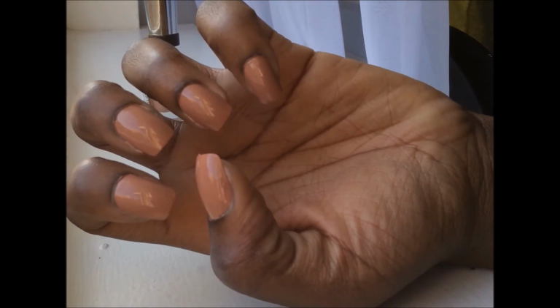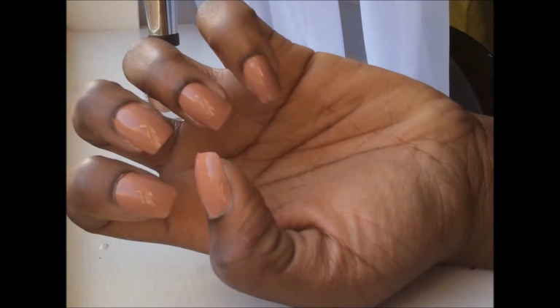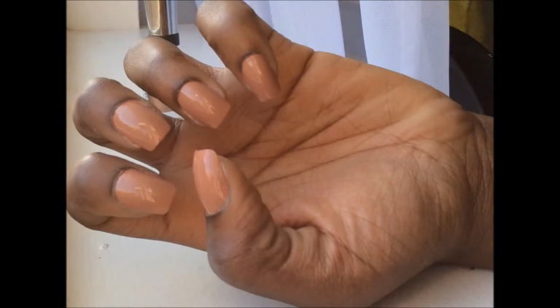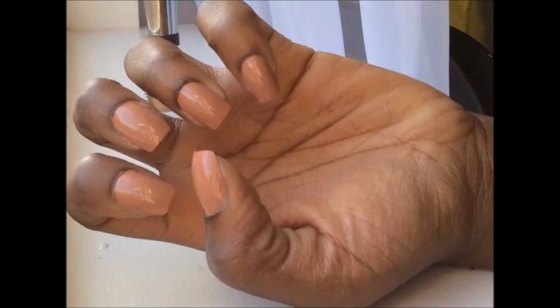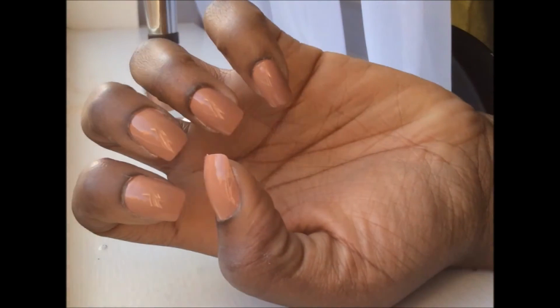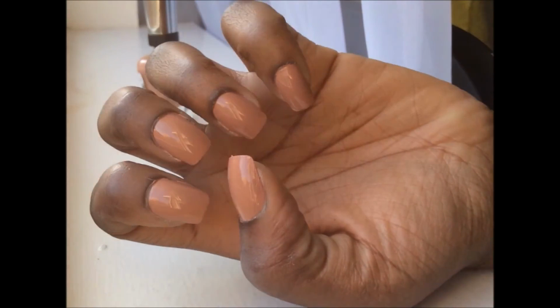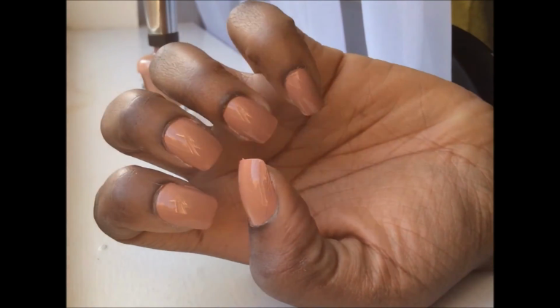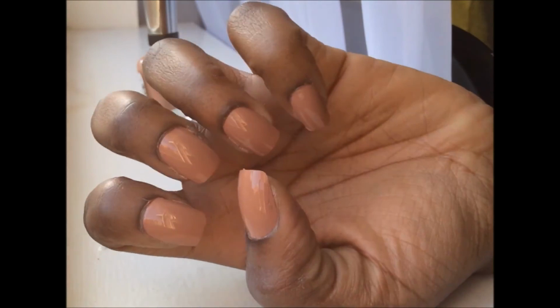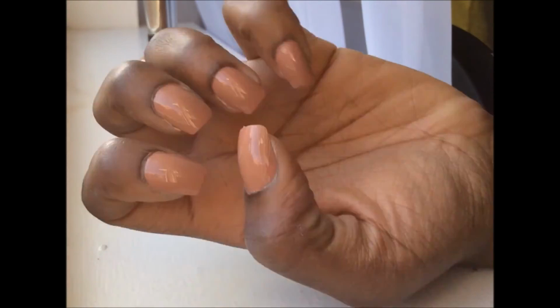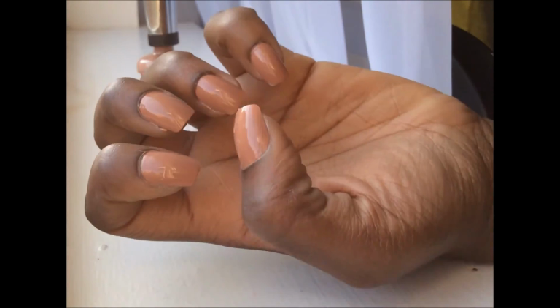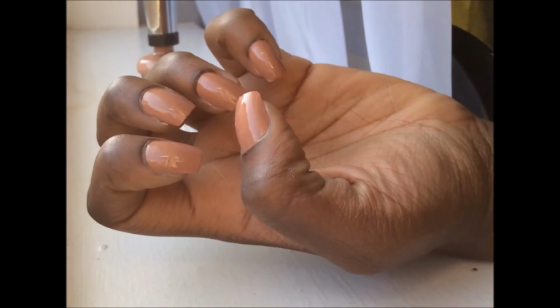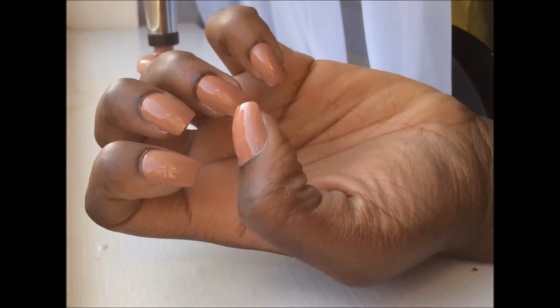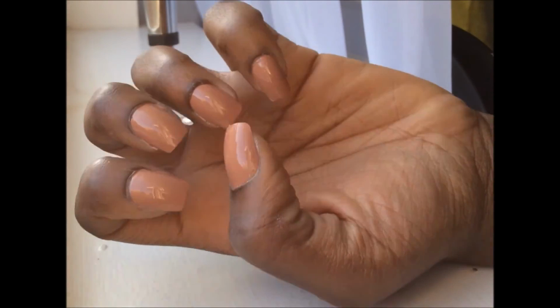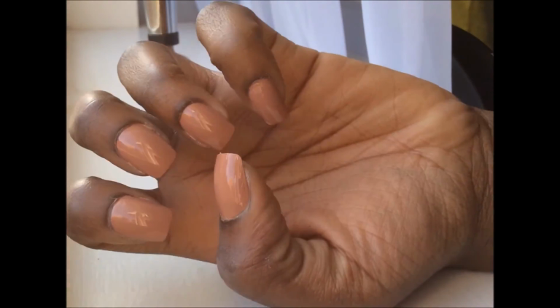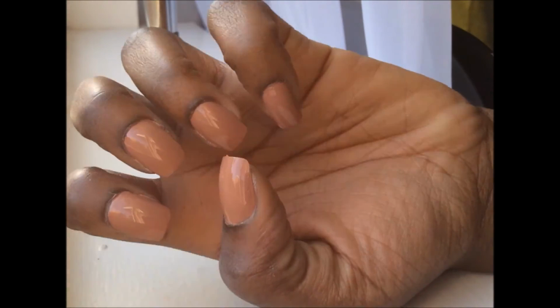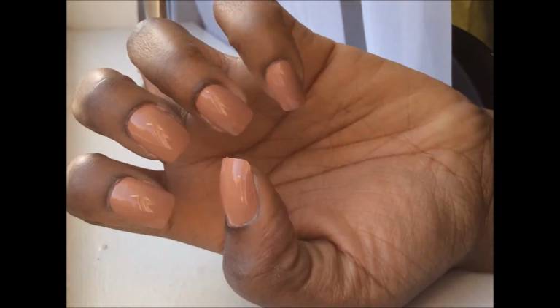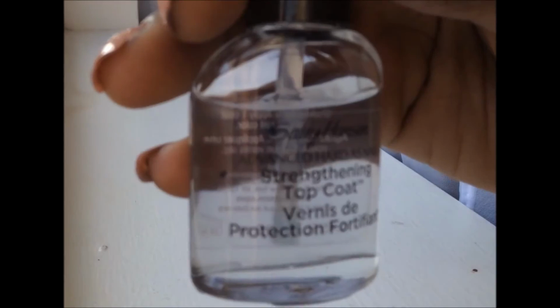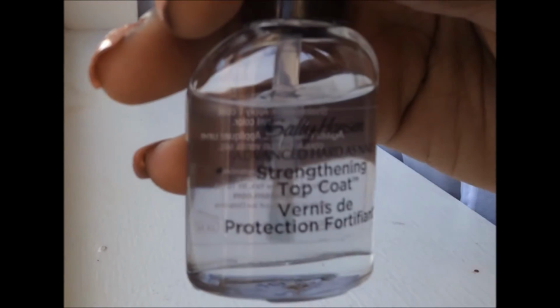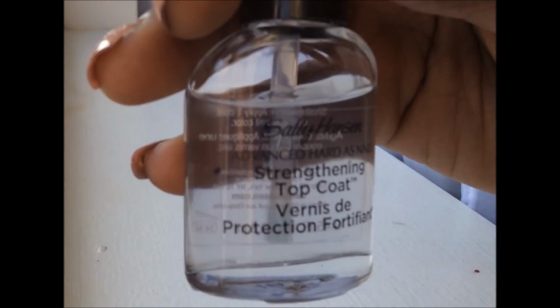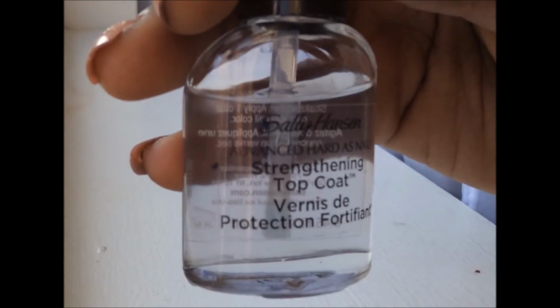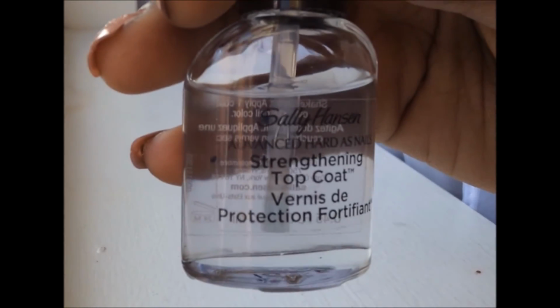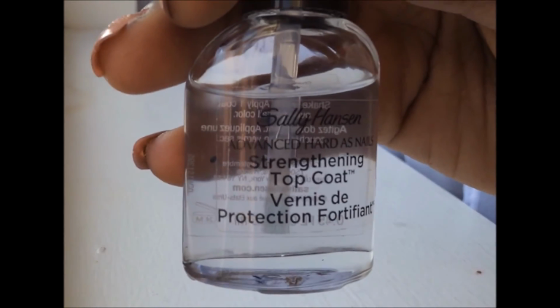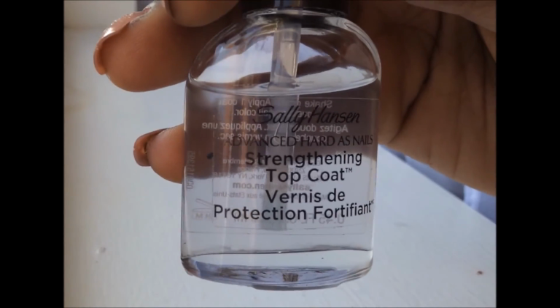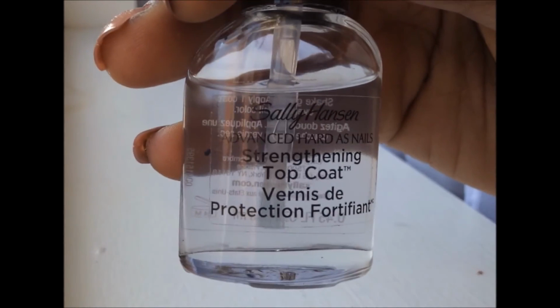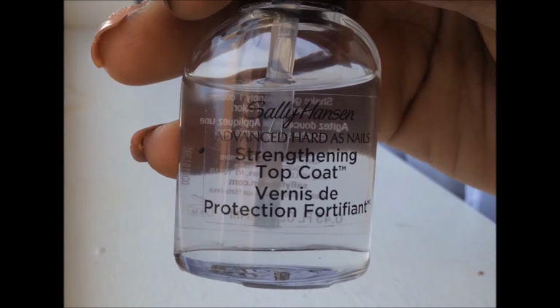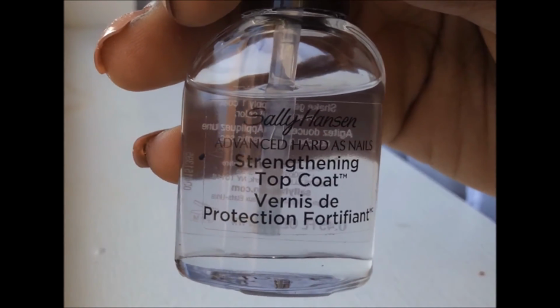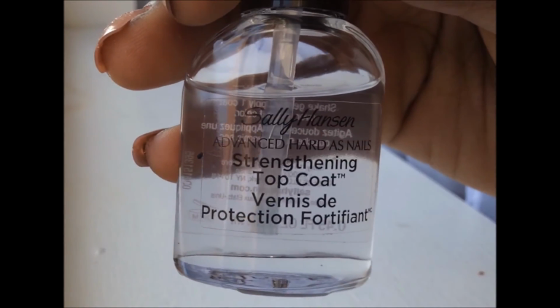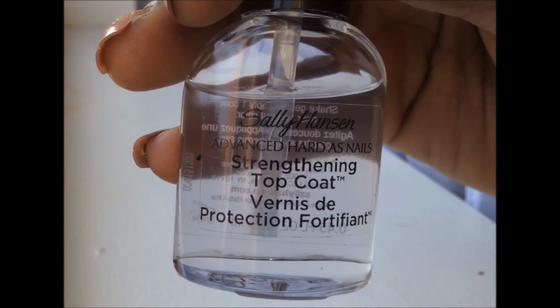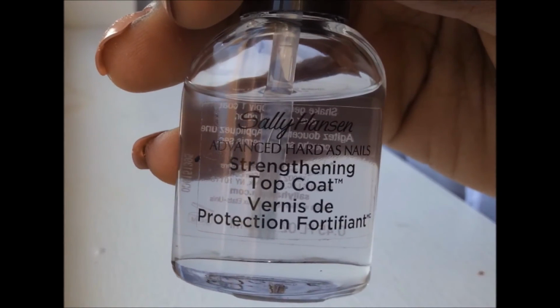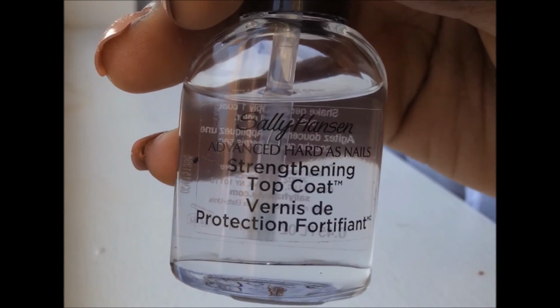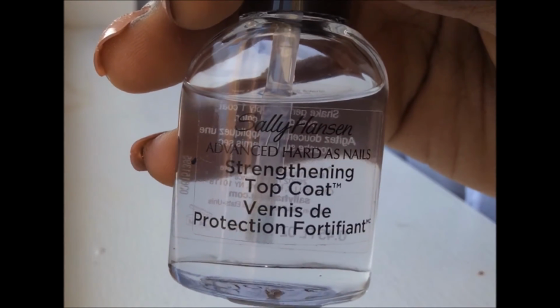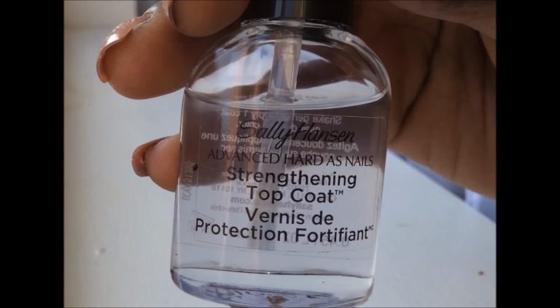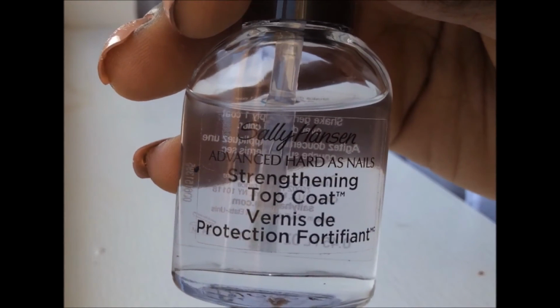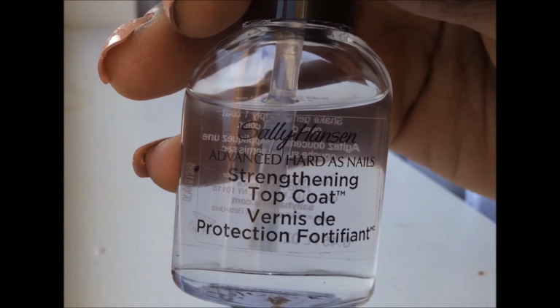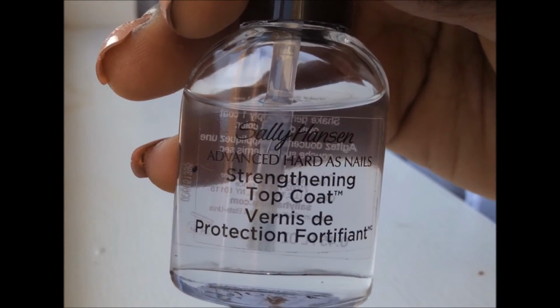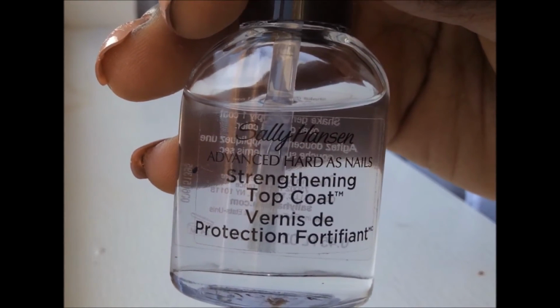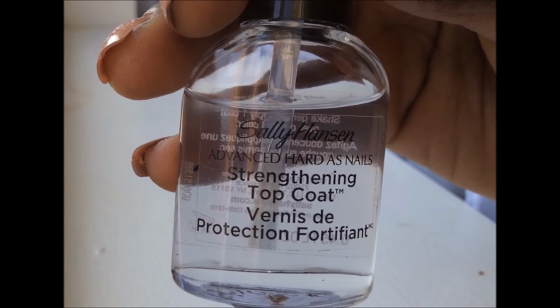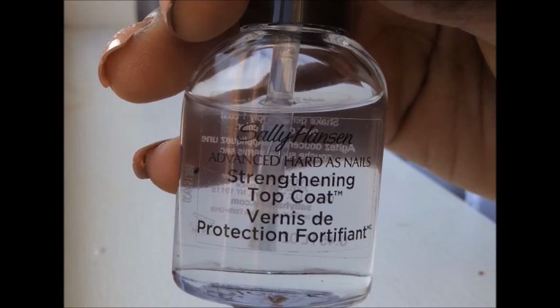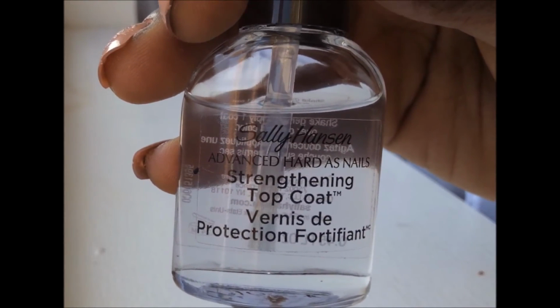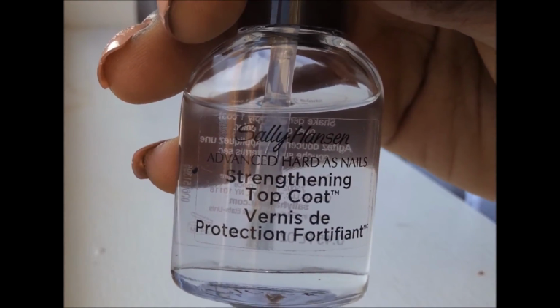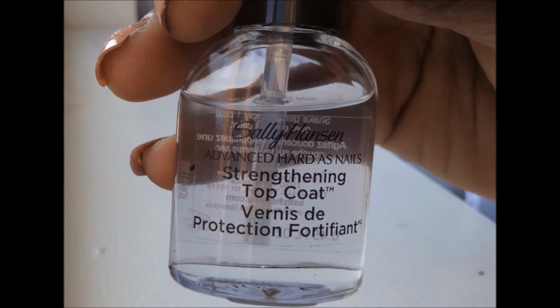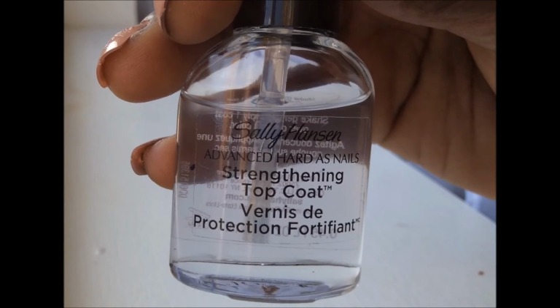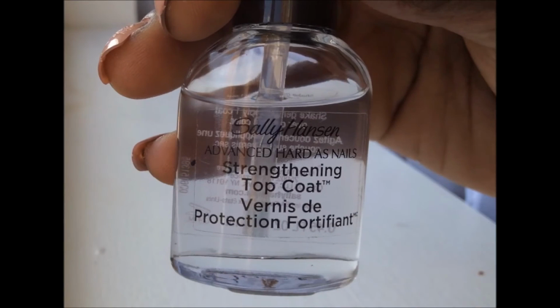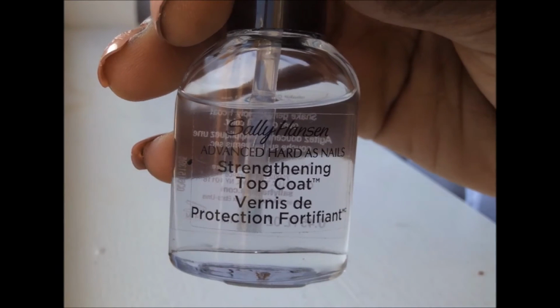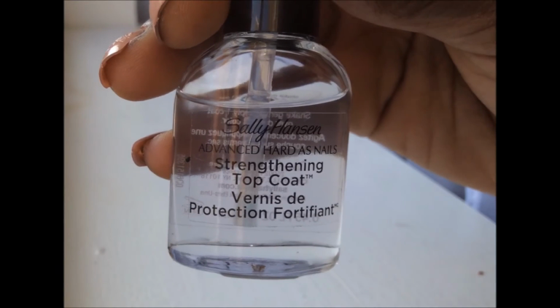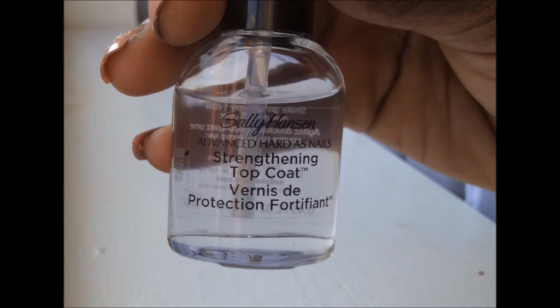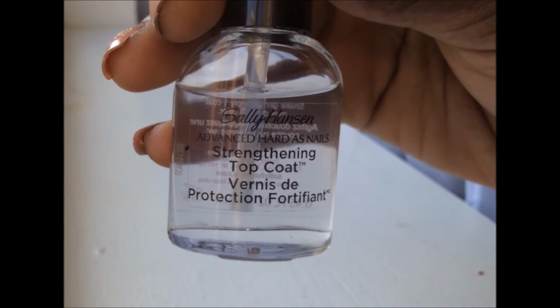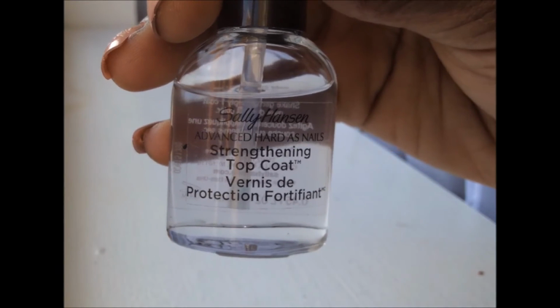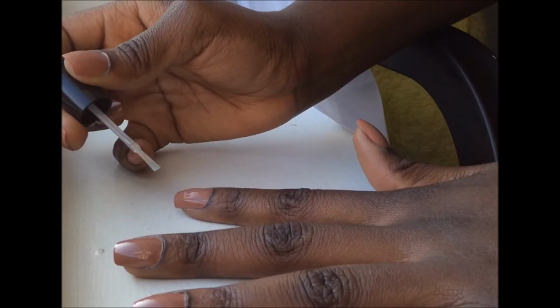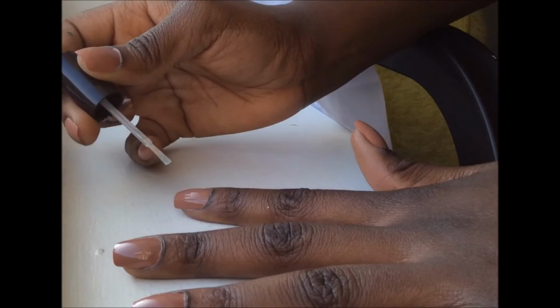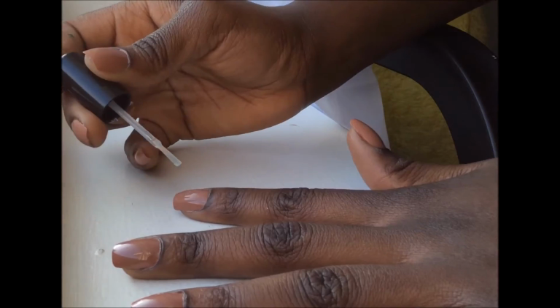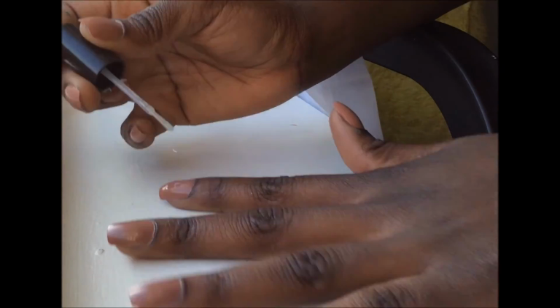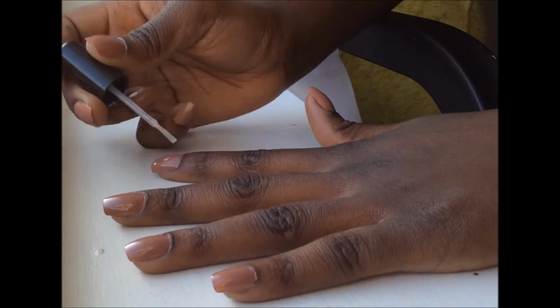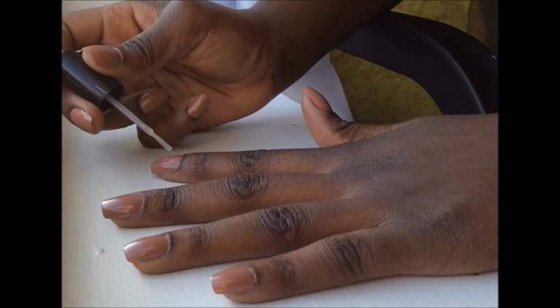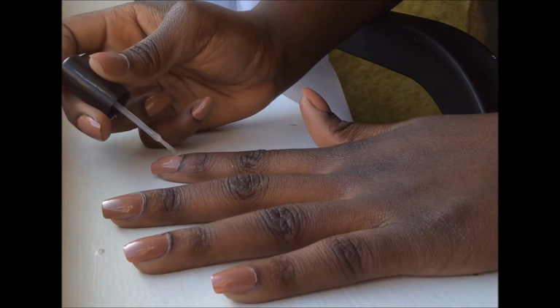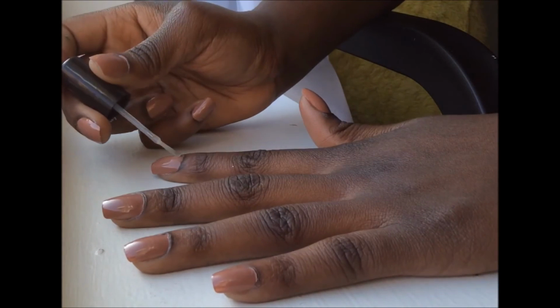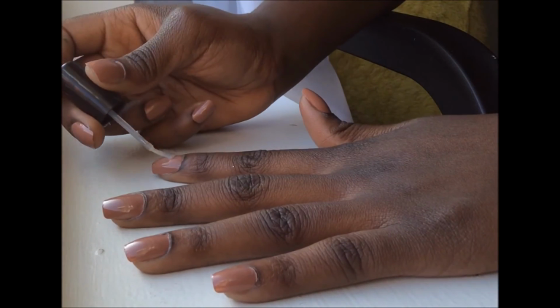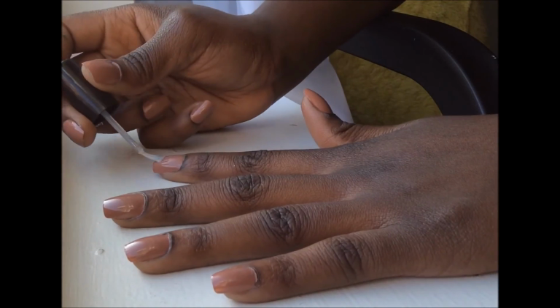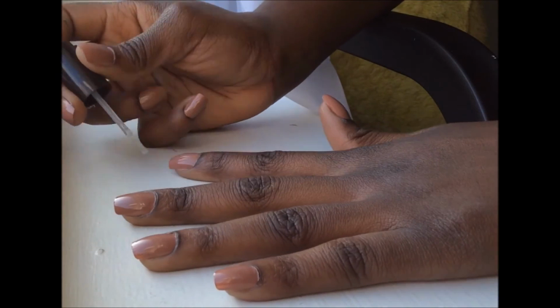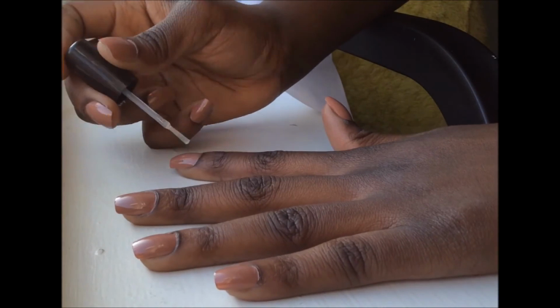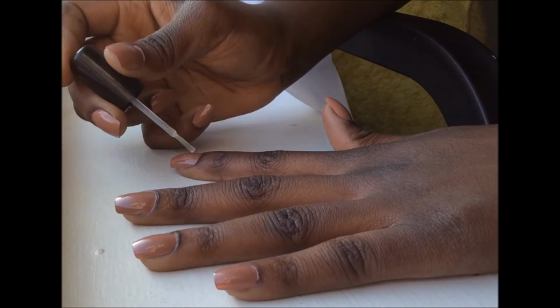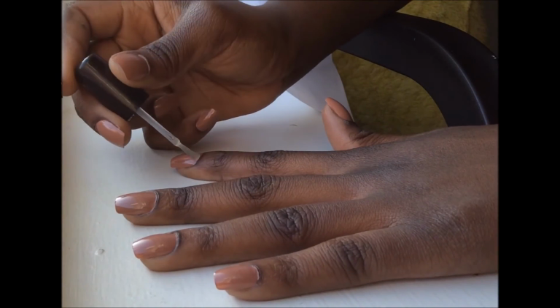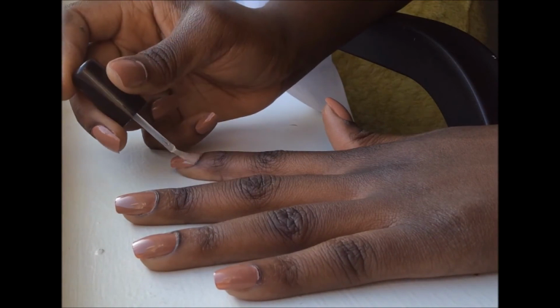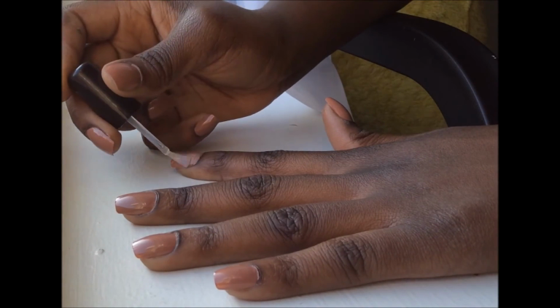I wait until the nails are a bit dry, then I take the Sally Hansen Strattling Top Coat and apply it on top of each nail.